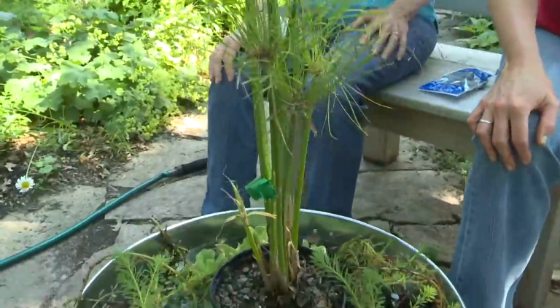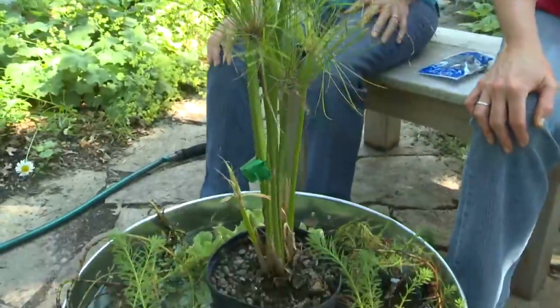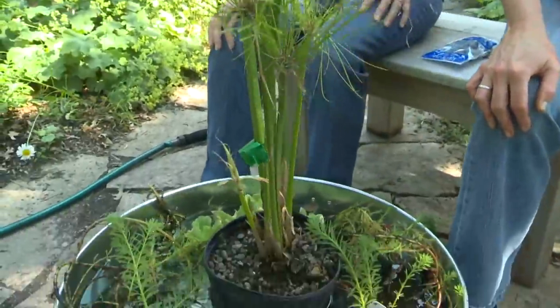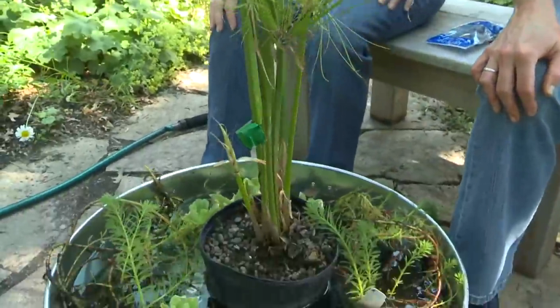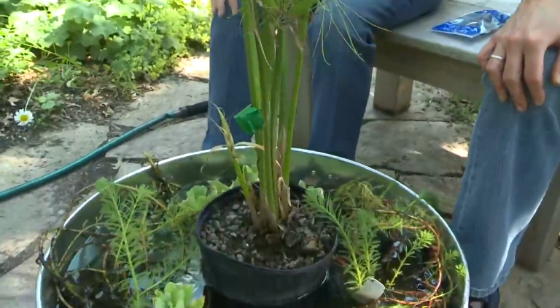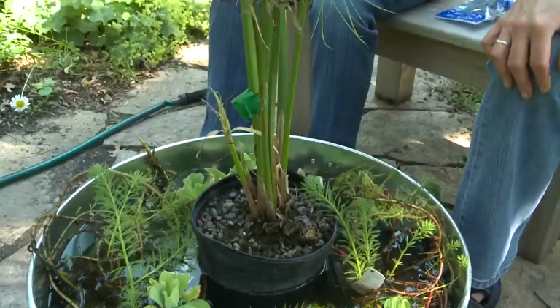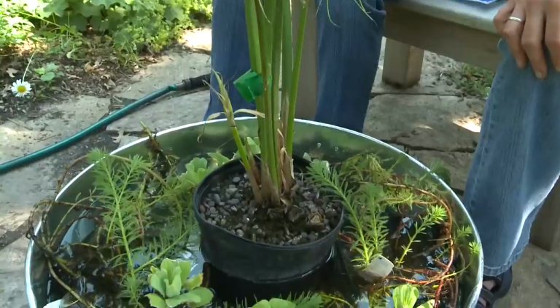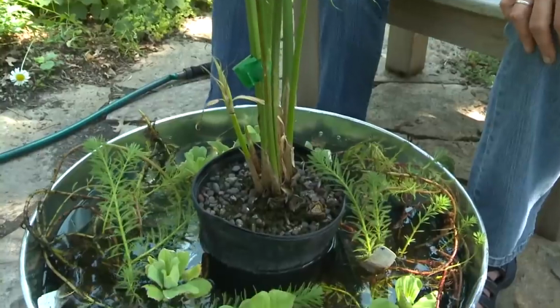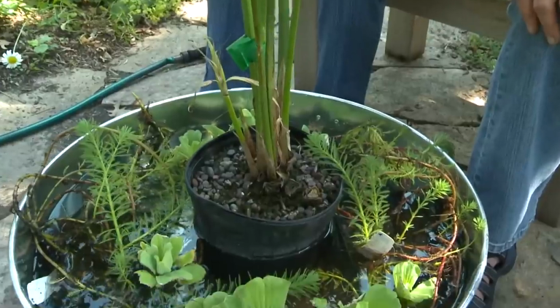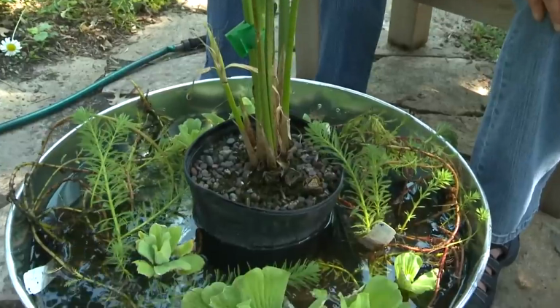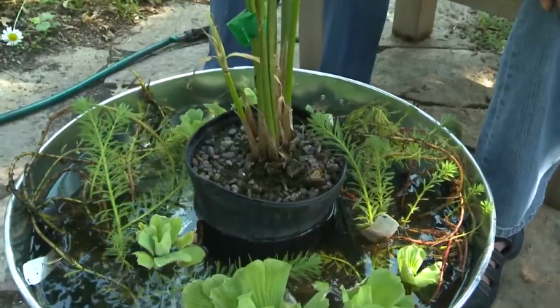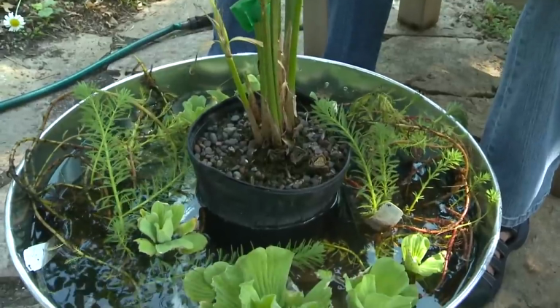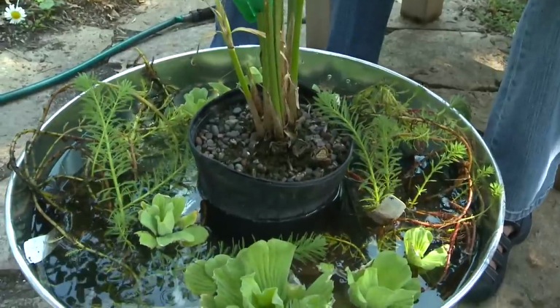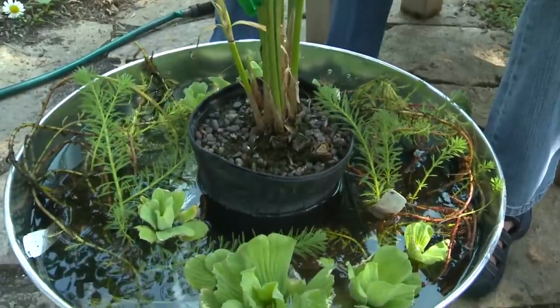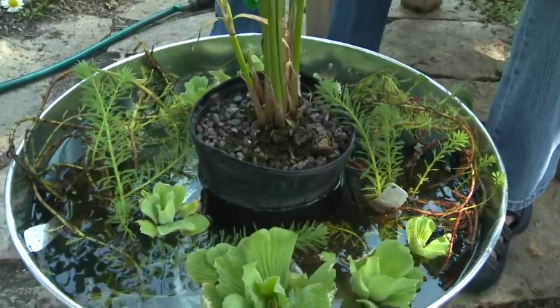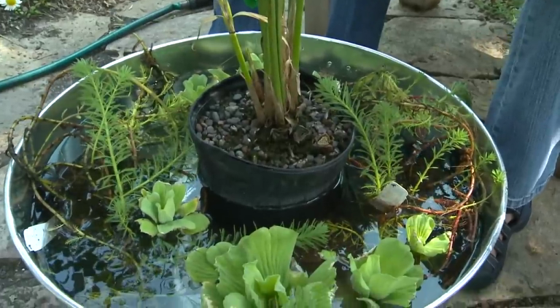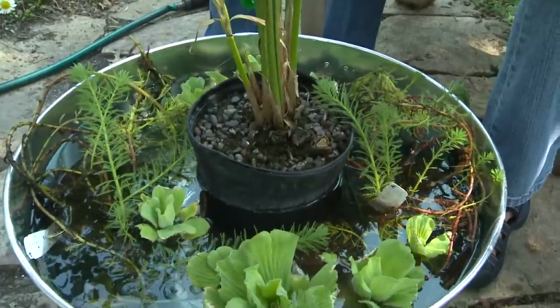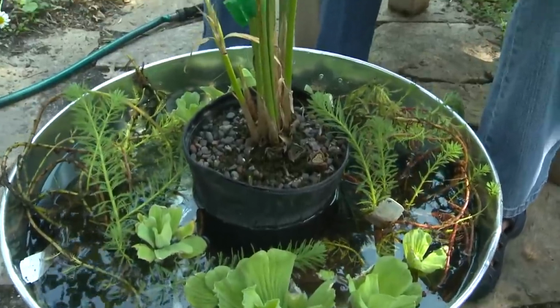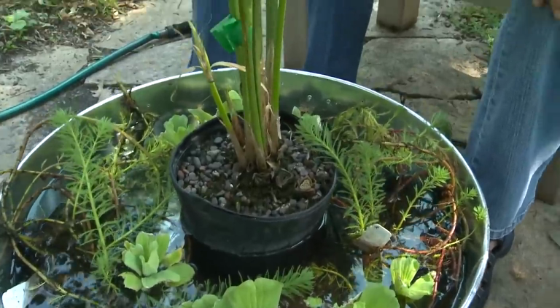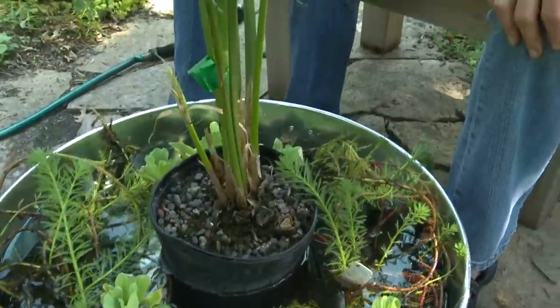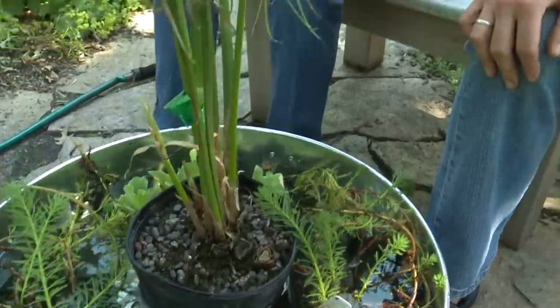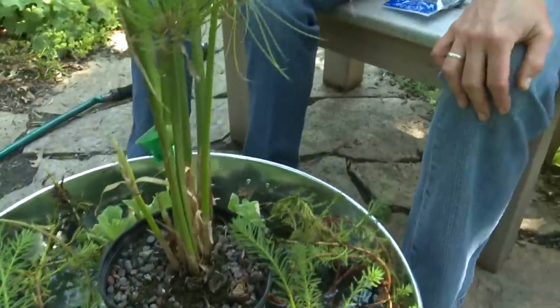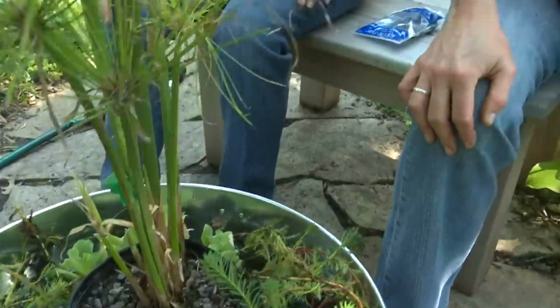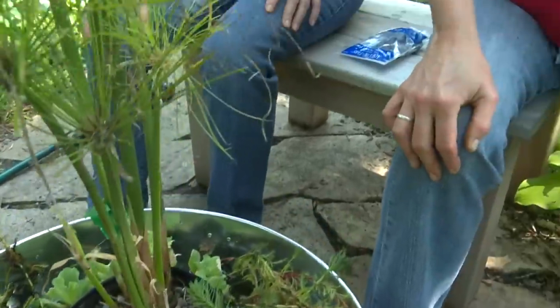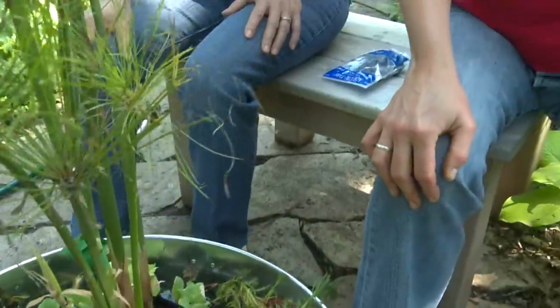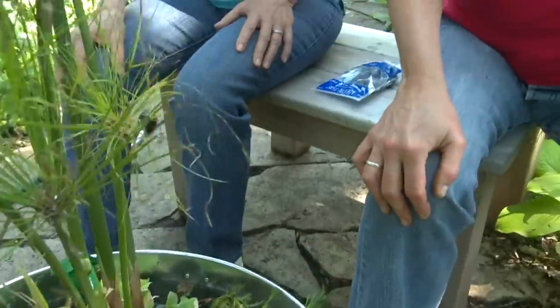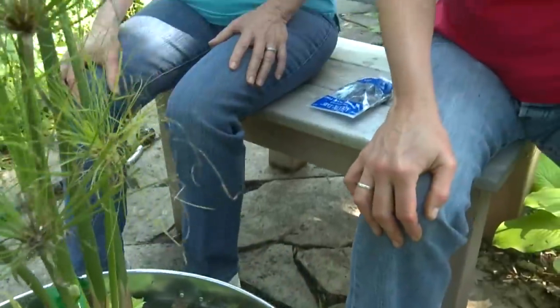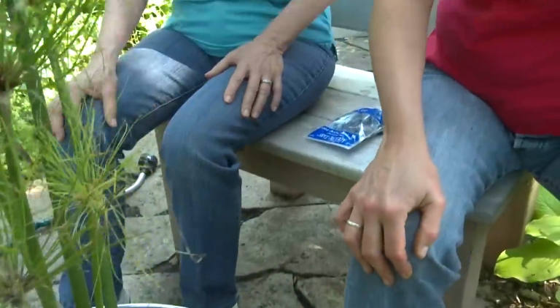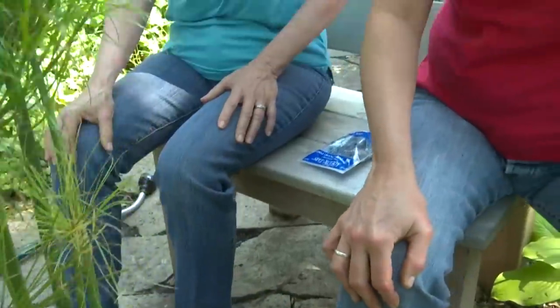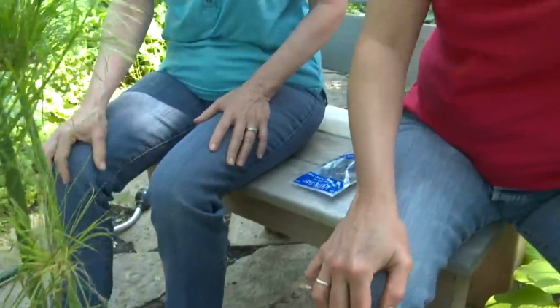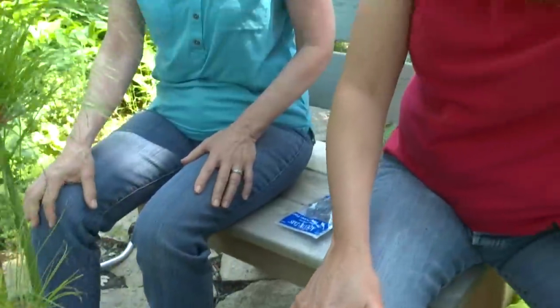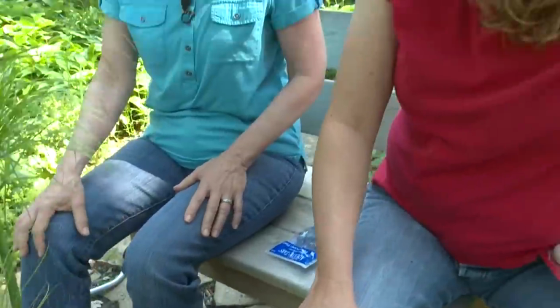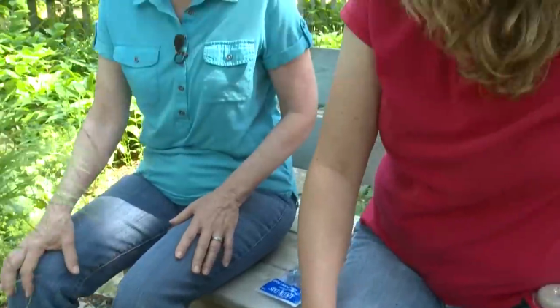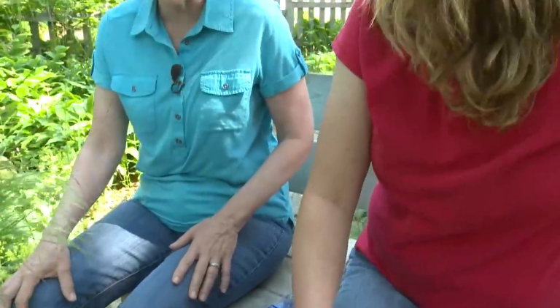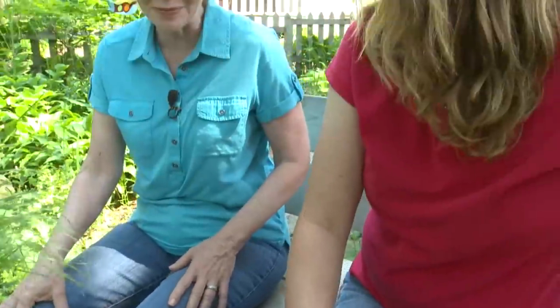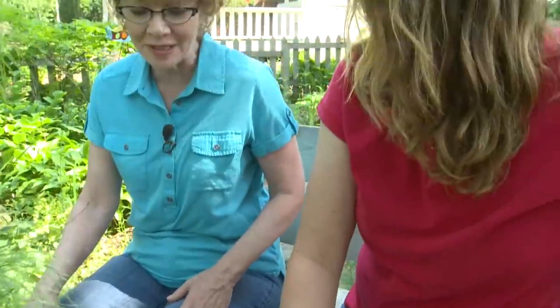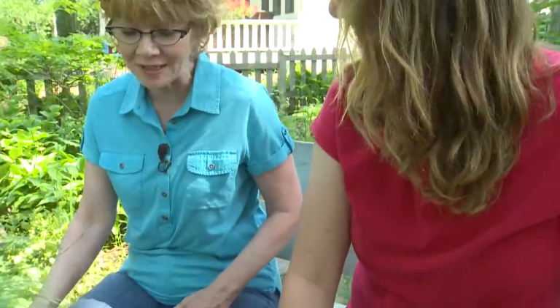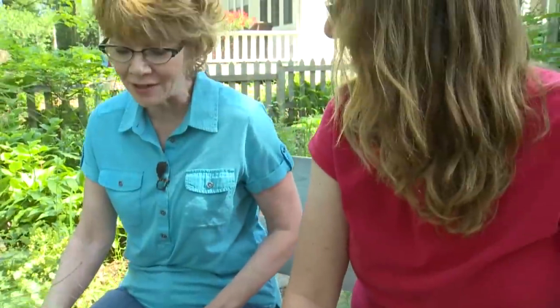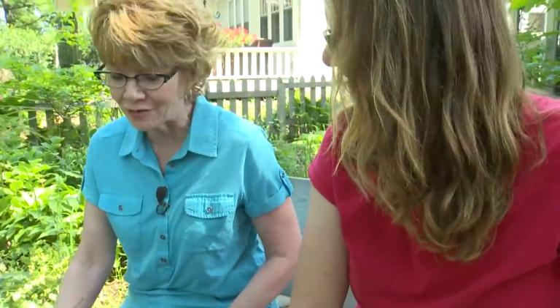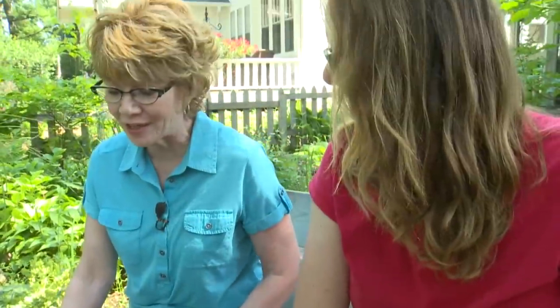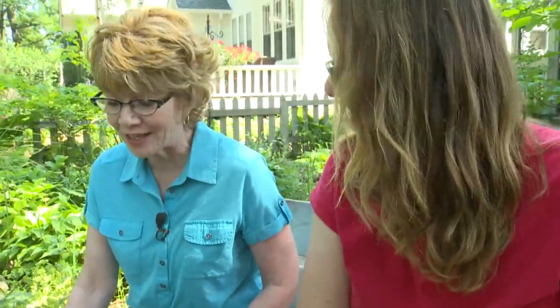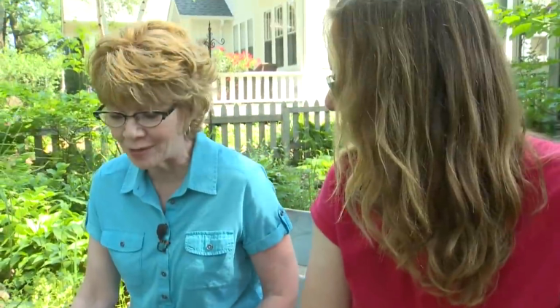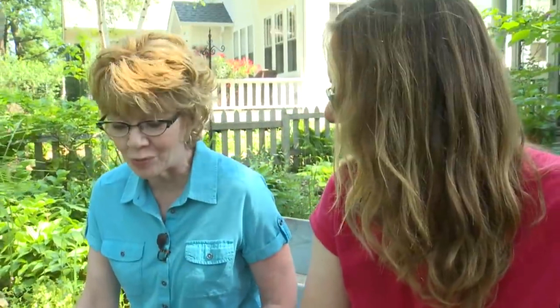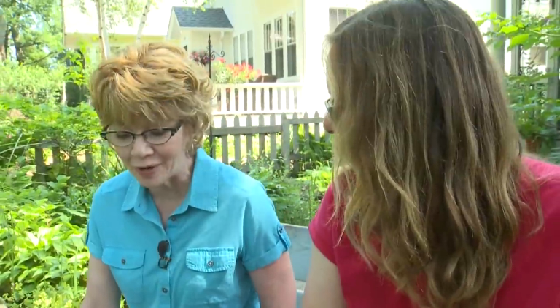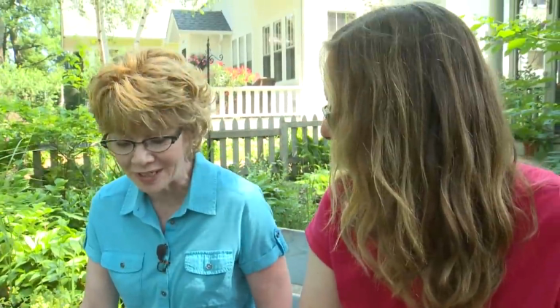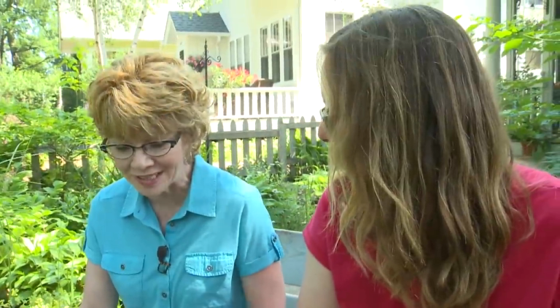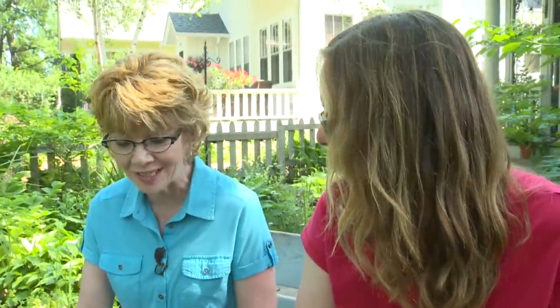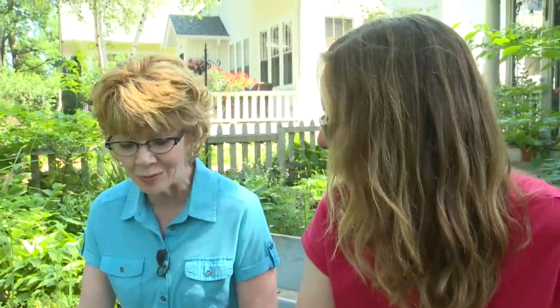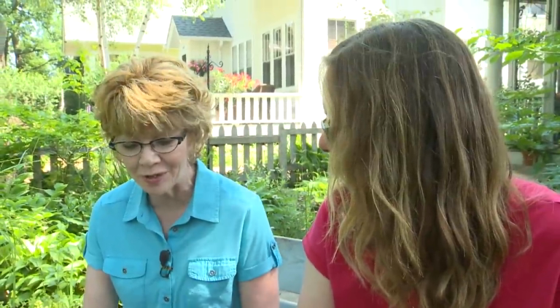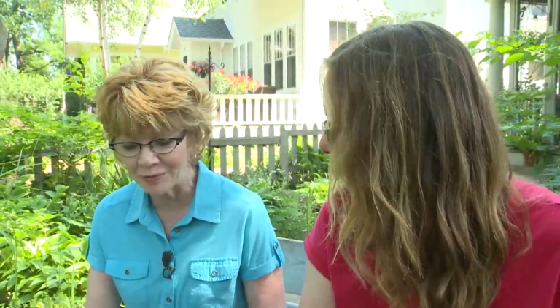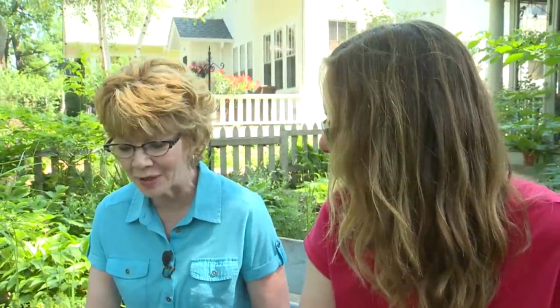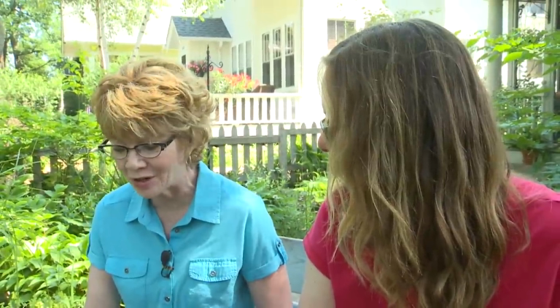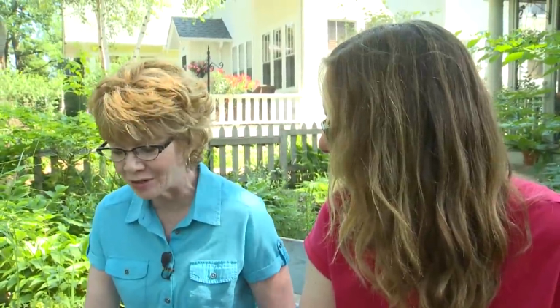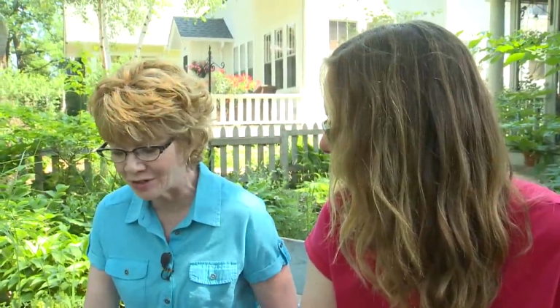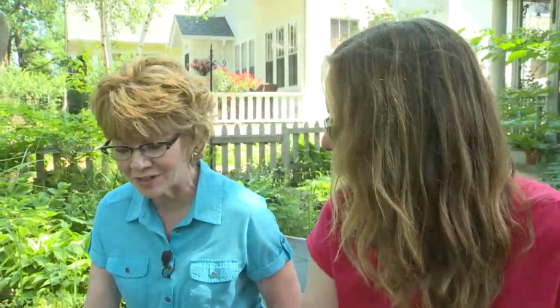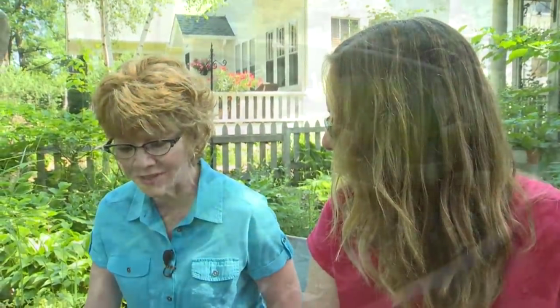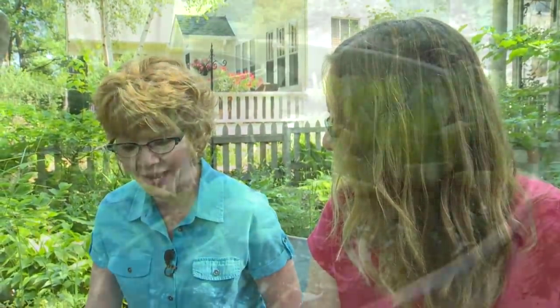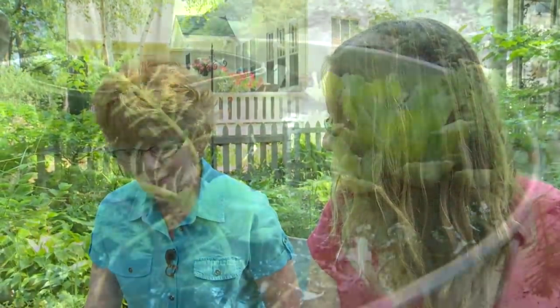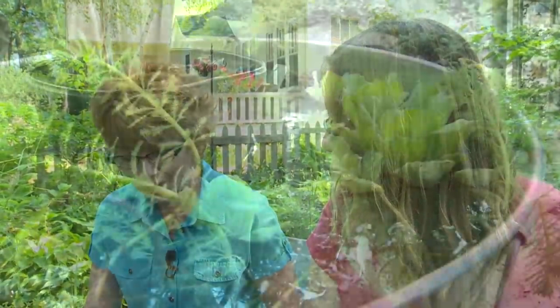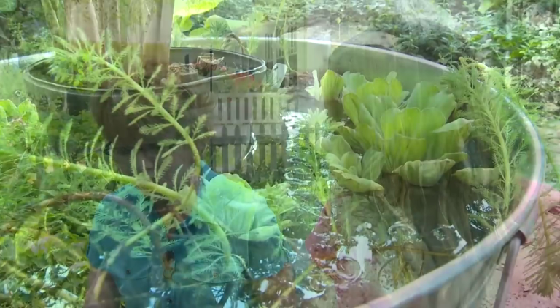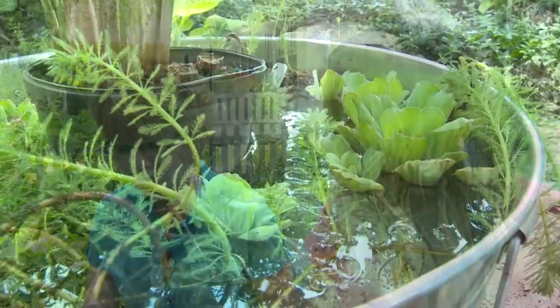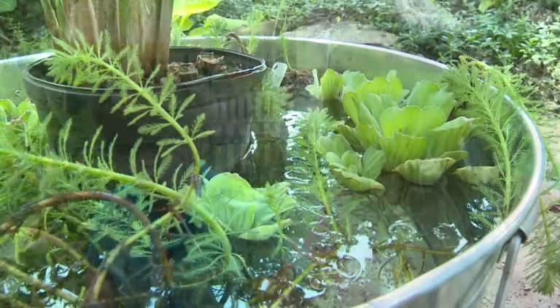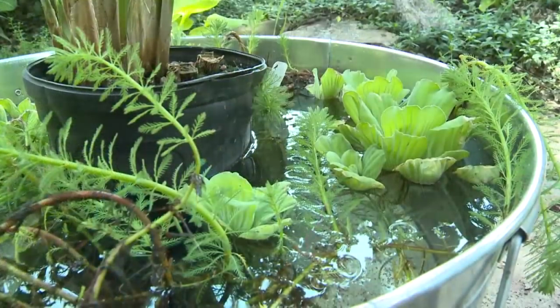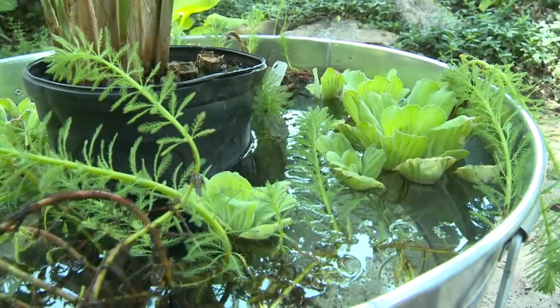Beautiful, I love it! I'm going to run home and make one of these myself — I can't wait to get one in my garden. It's absolutely gorgeous.